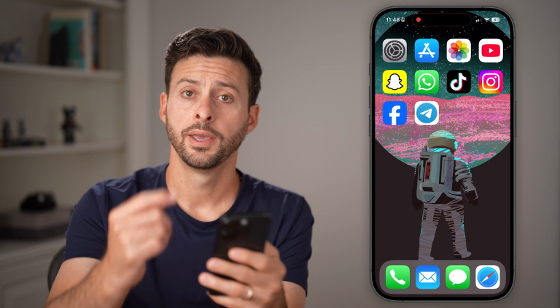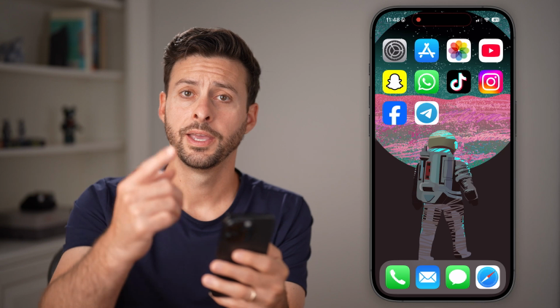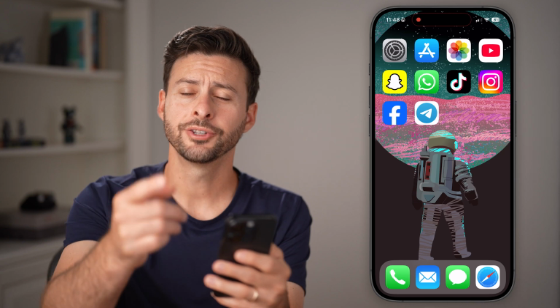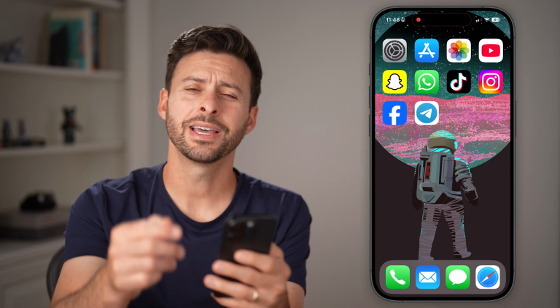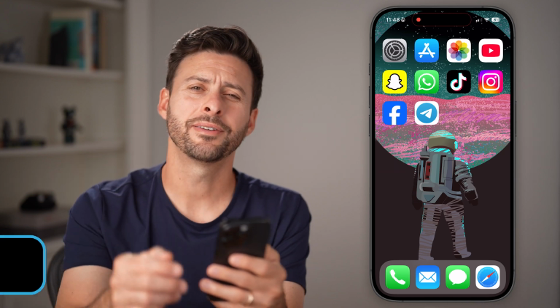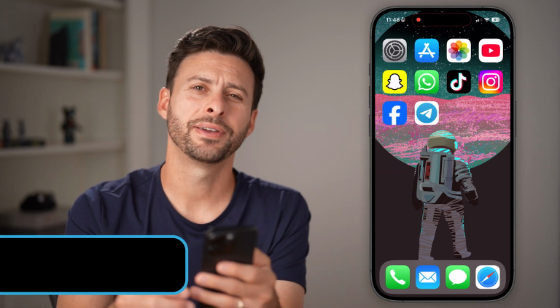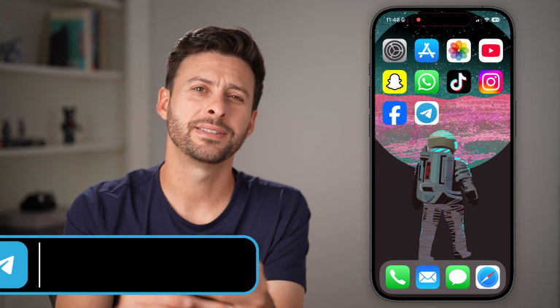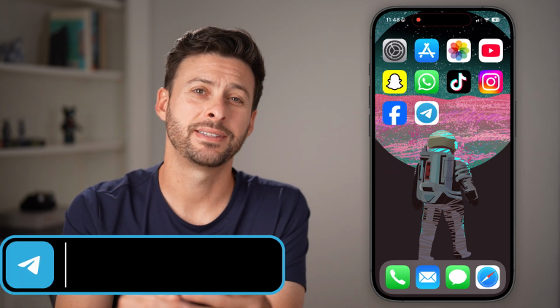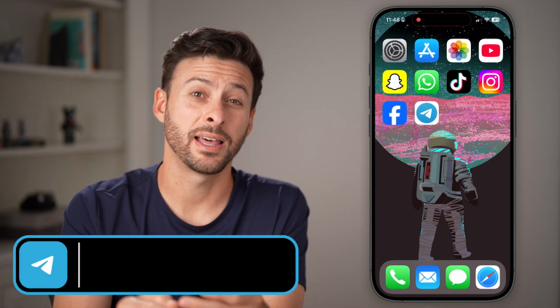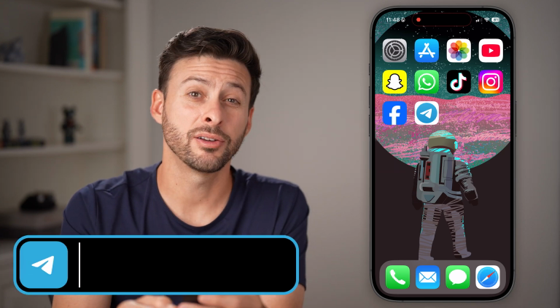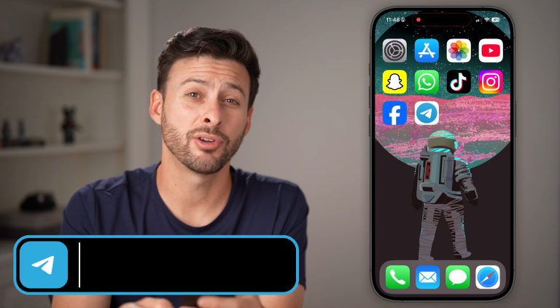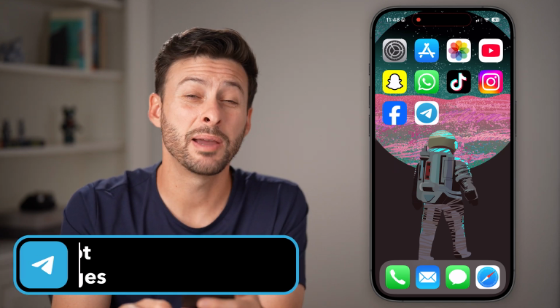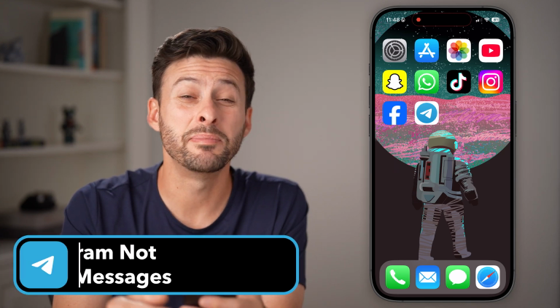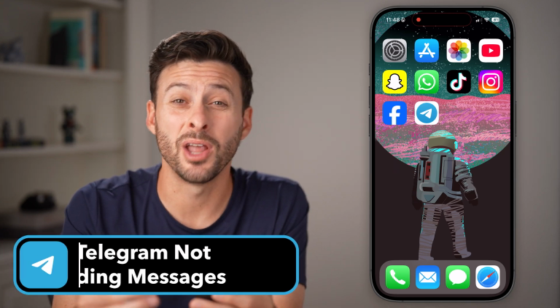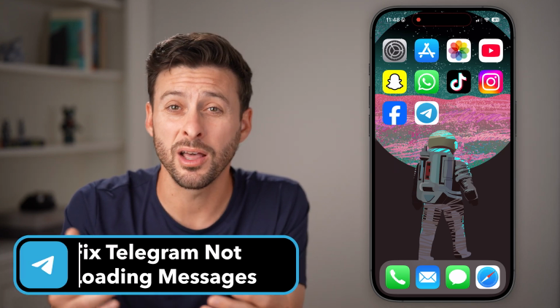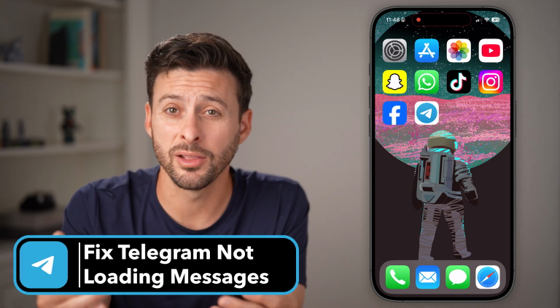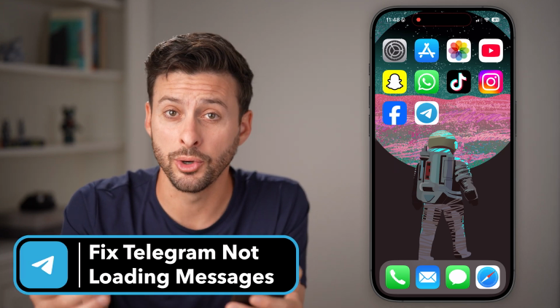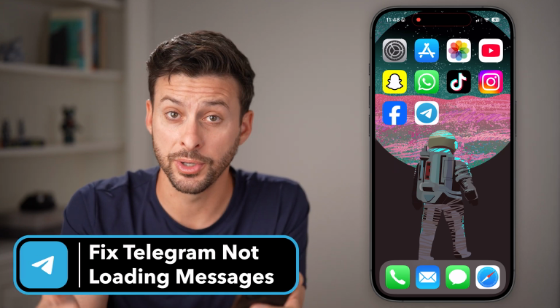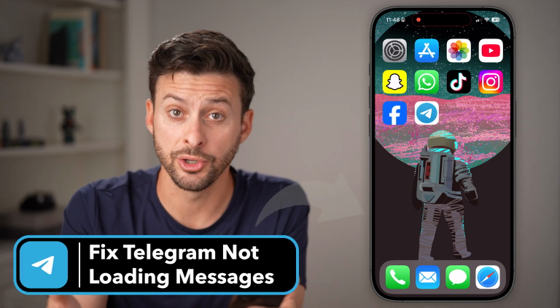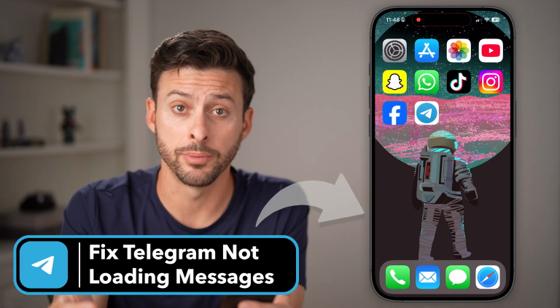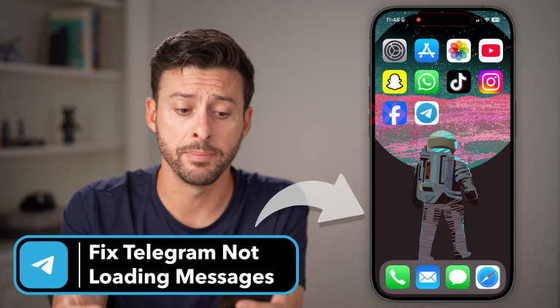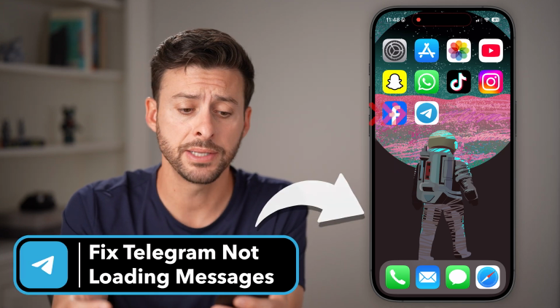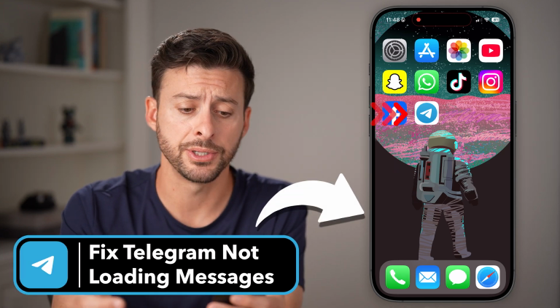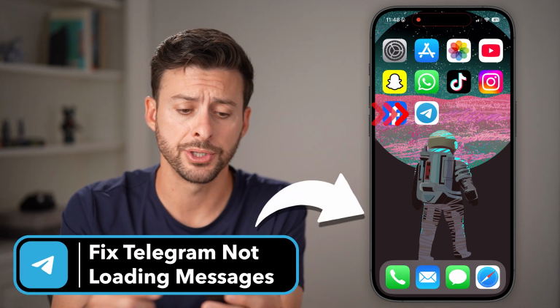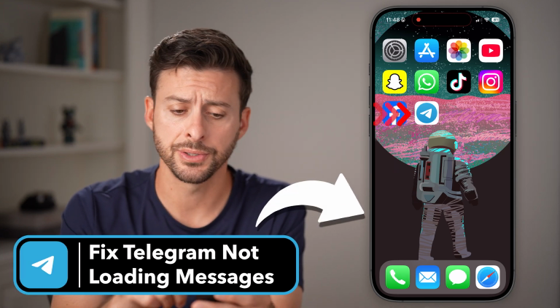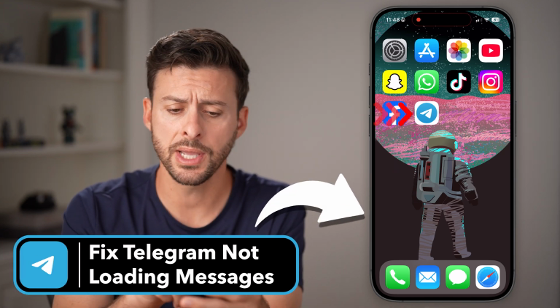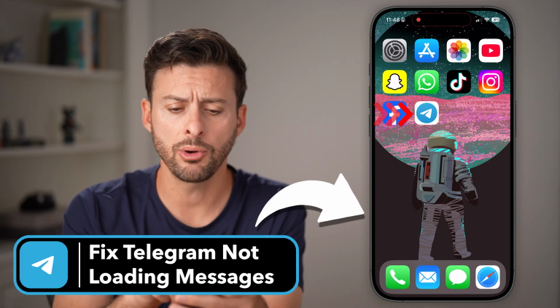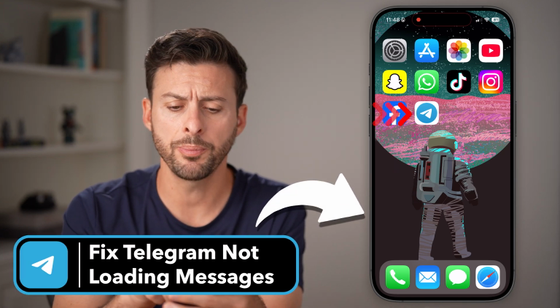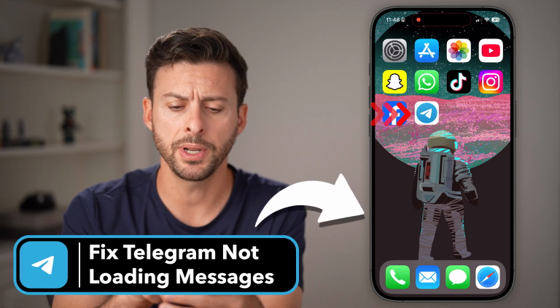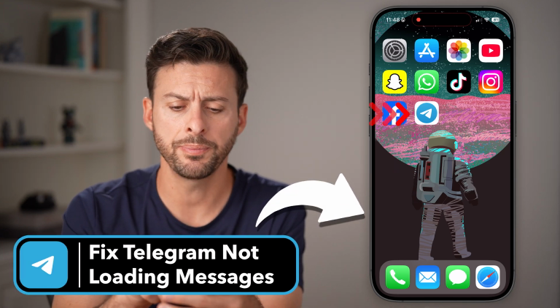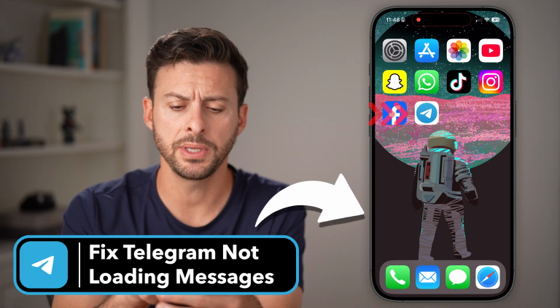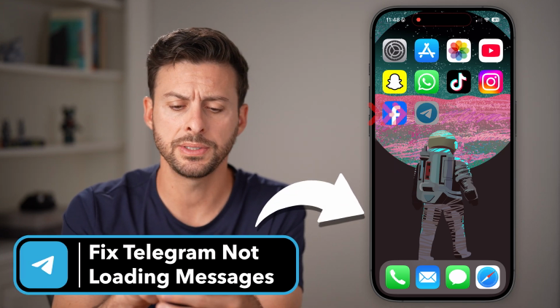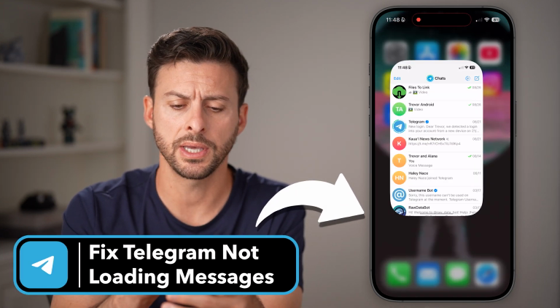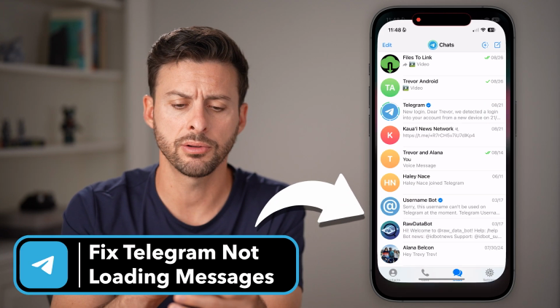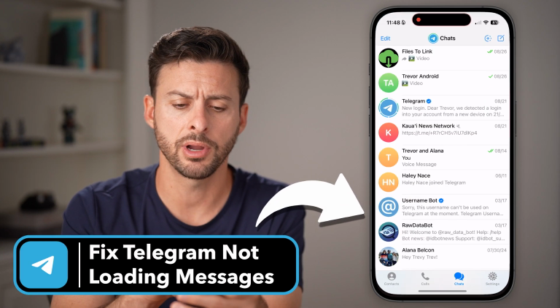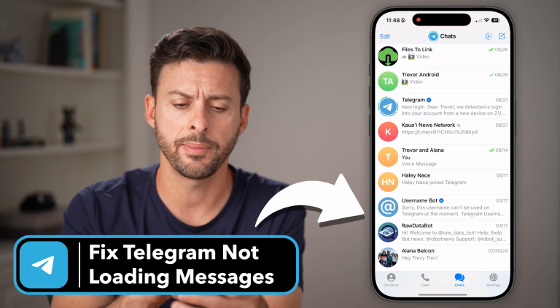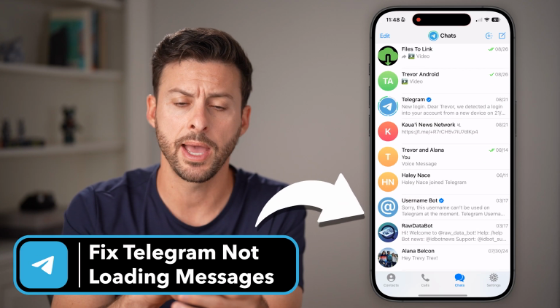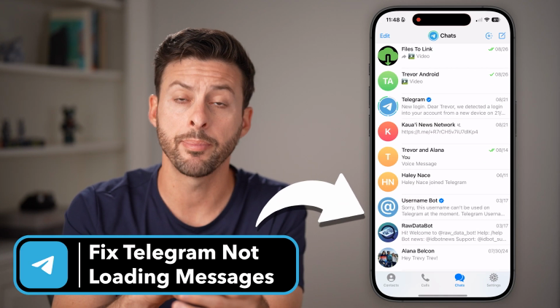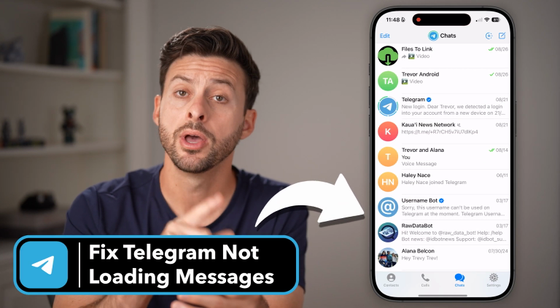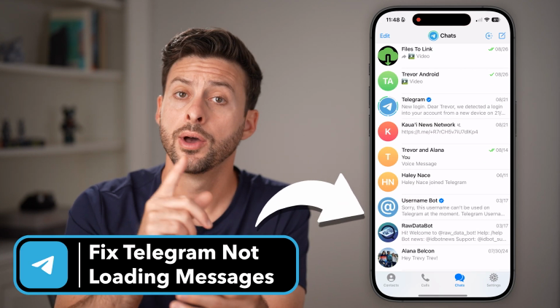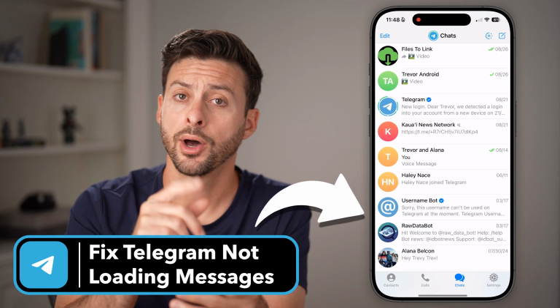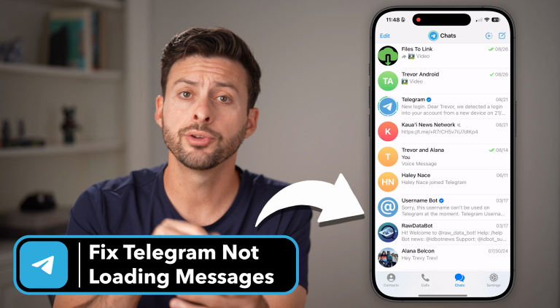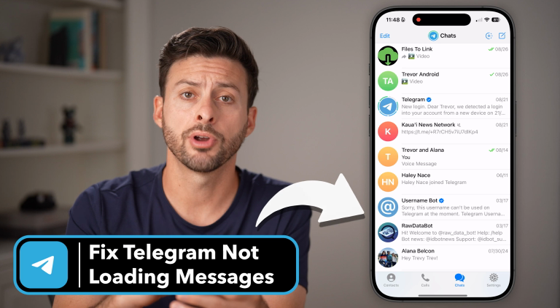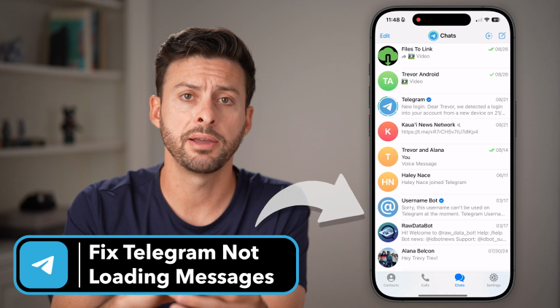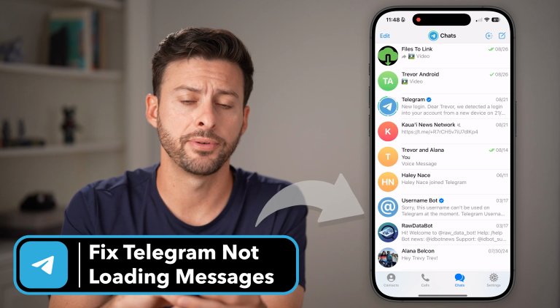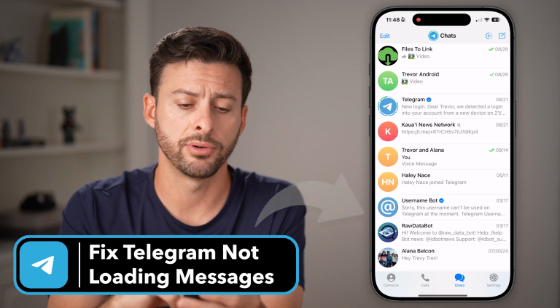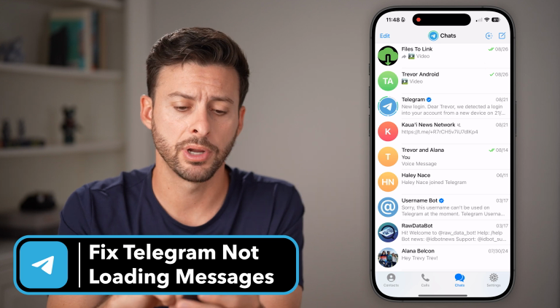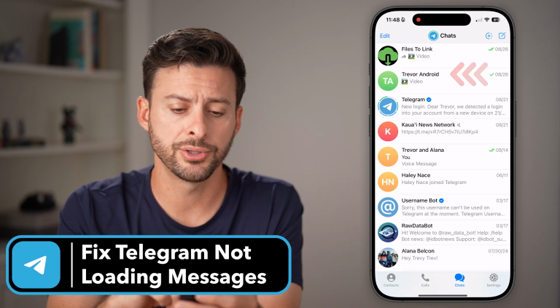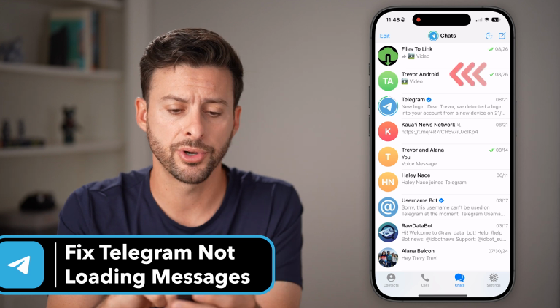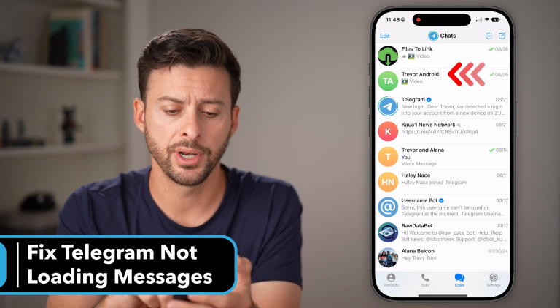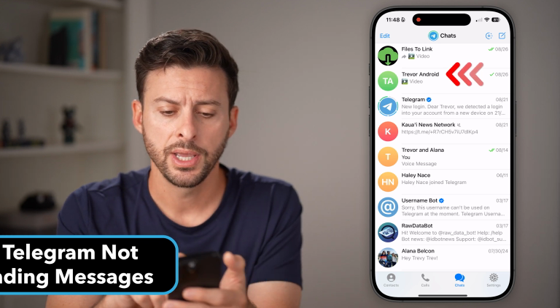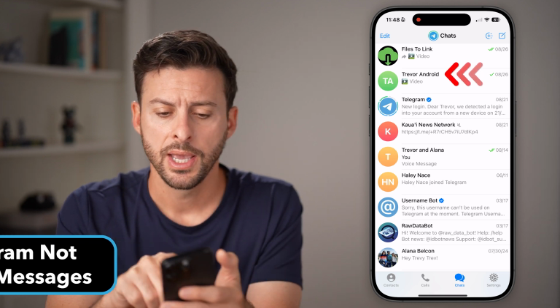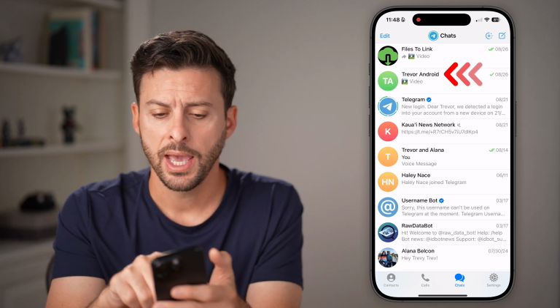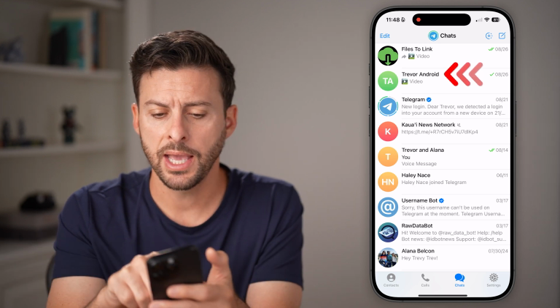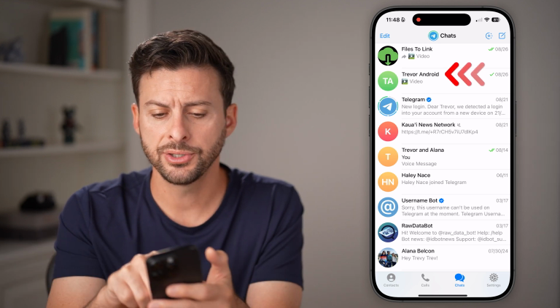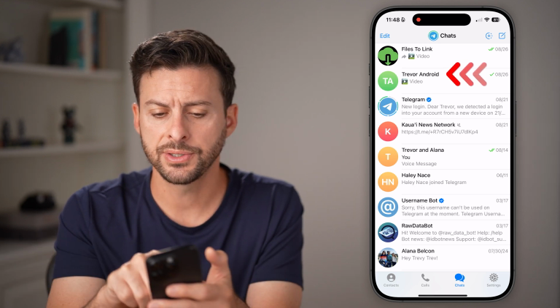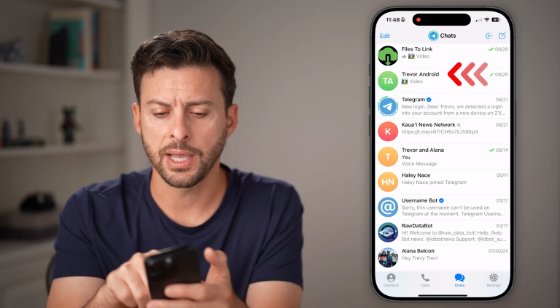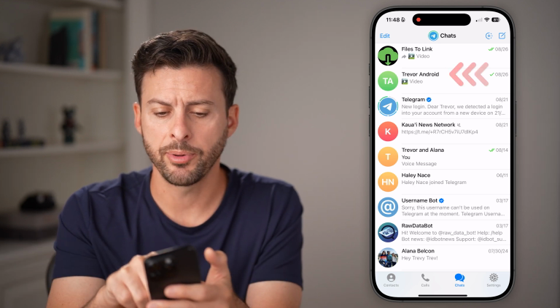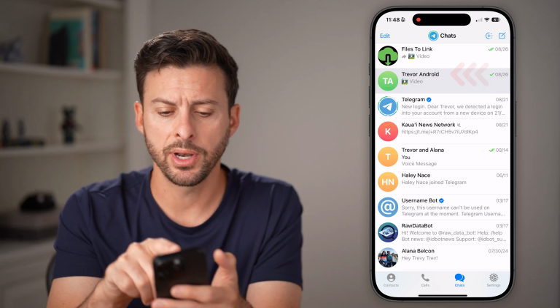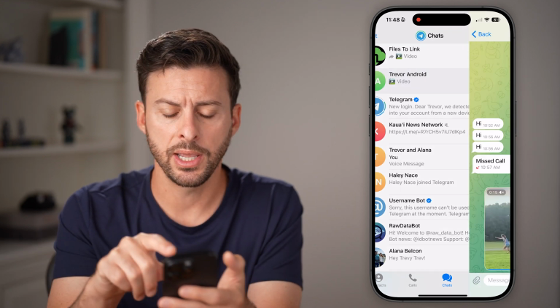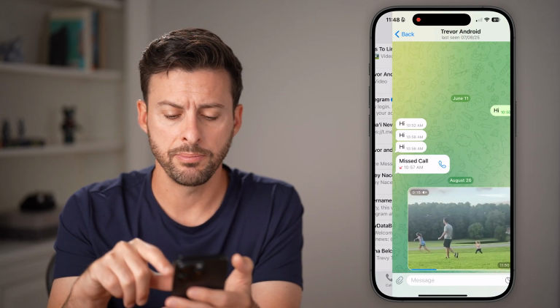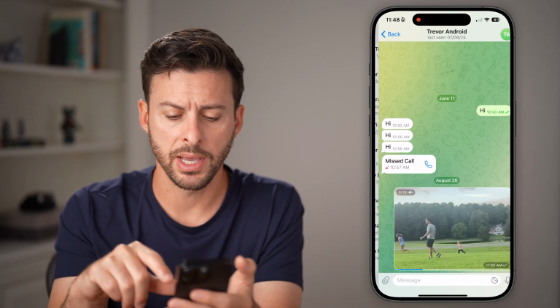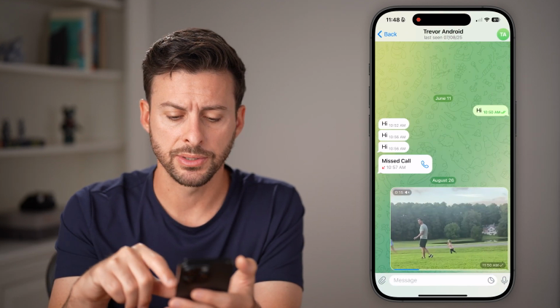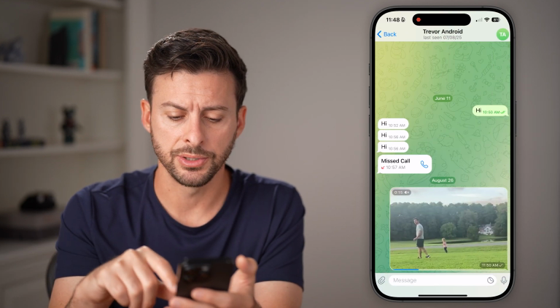Here's how to fix Telegram not loading your messages. Open up the Telegram app on your iPhone or Android and just tap on a message.